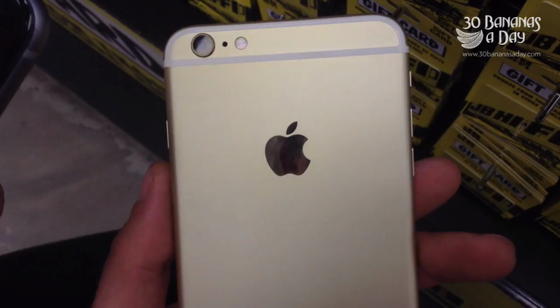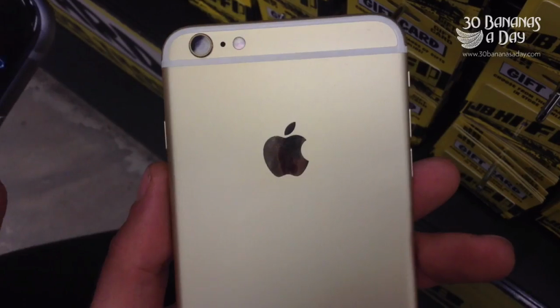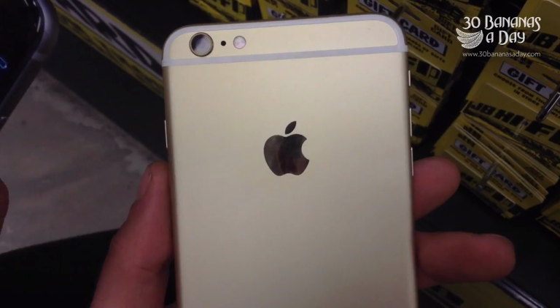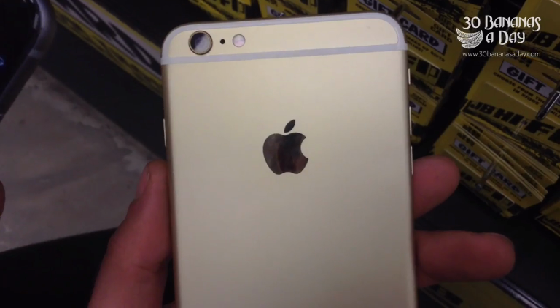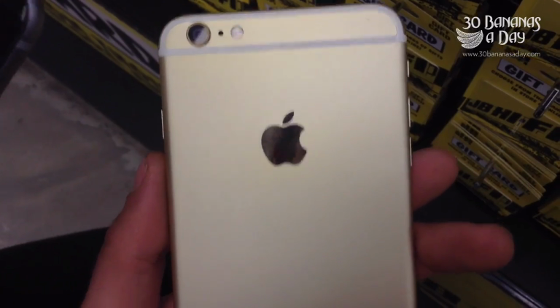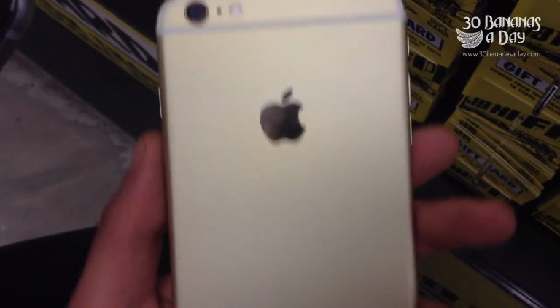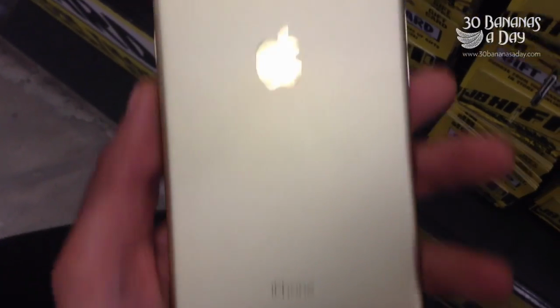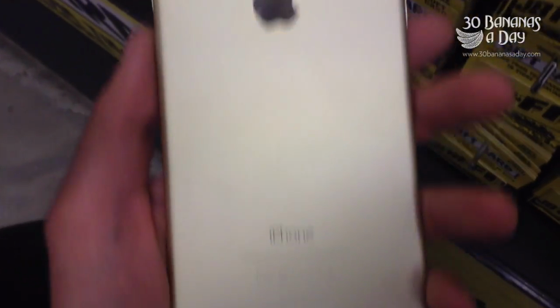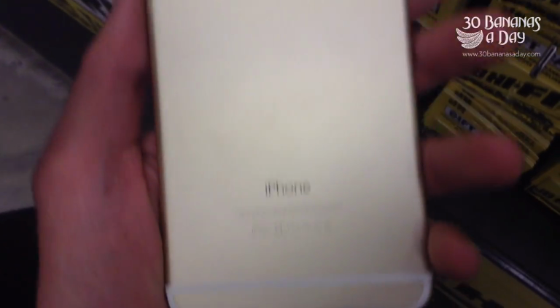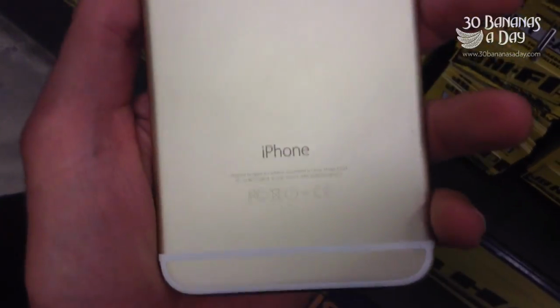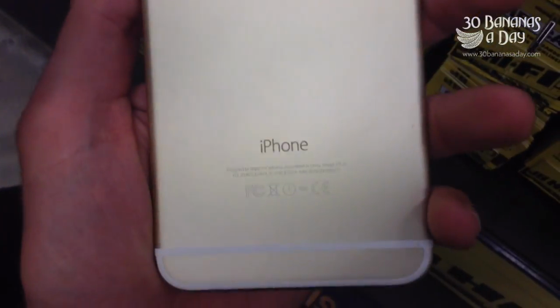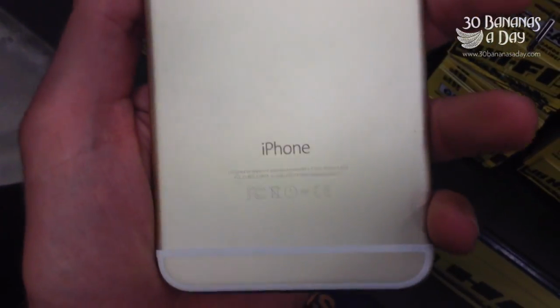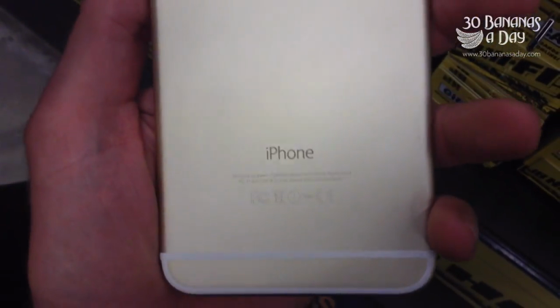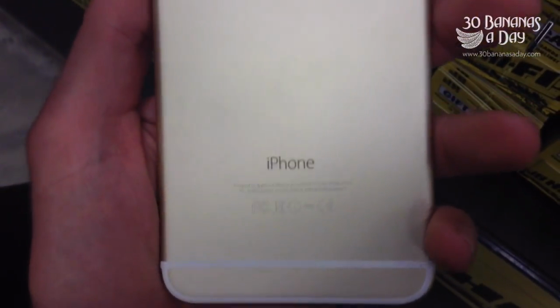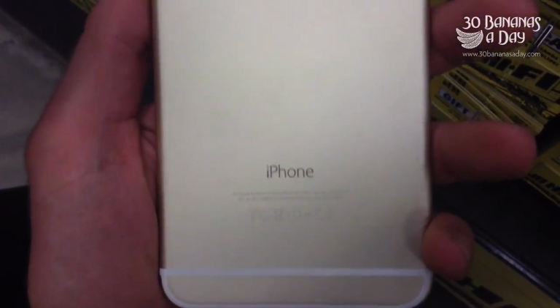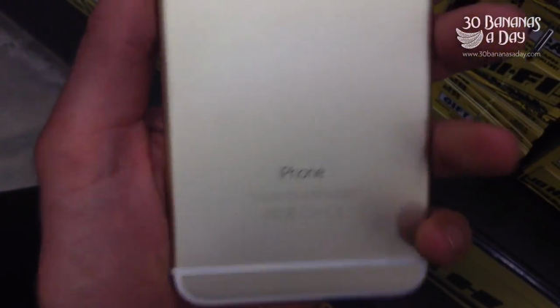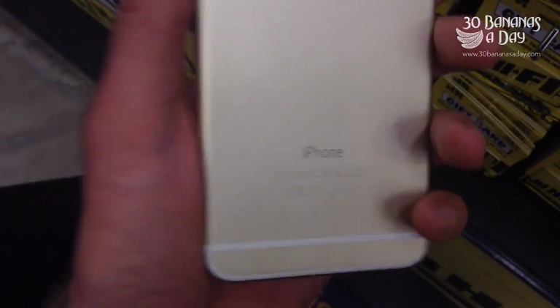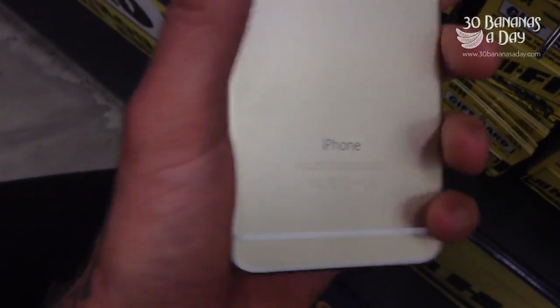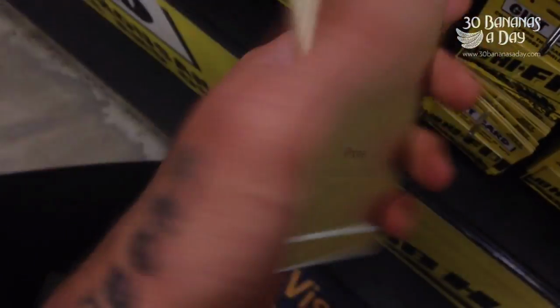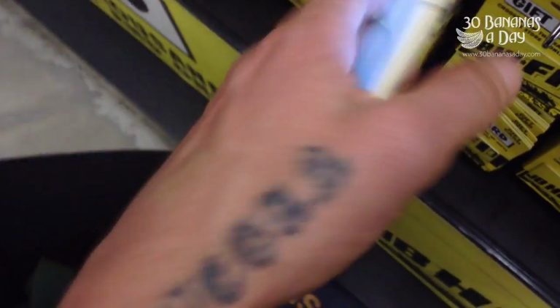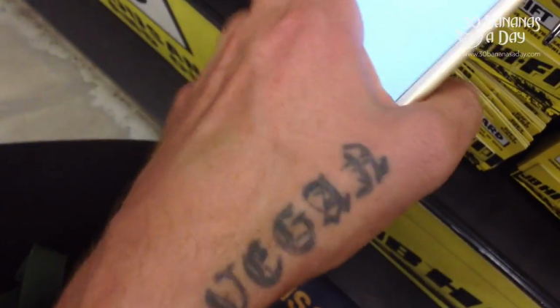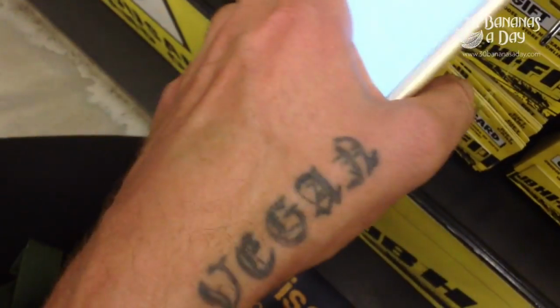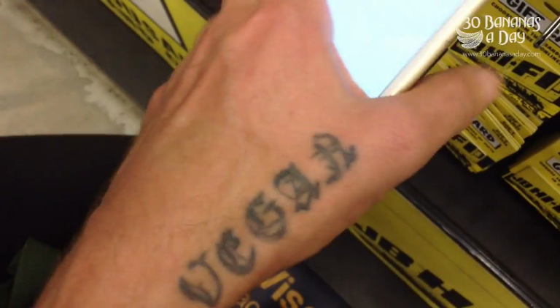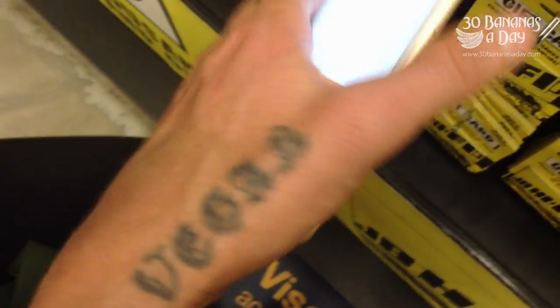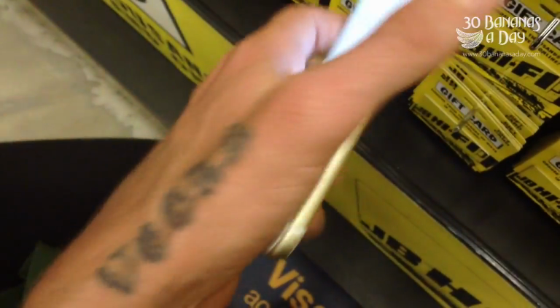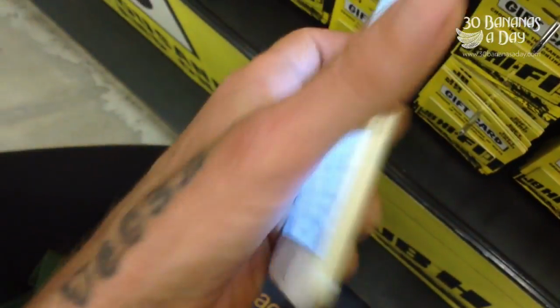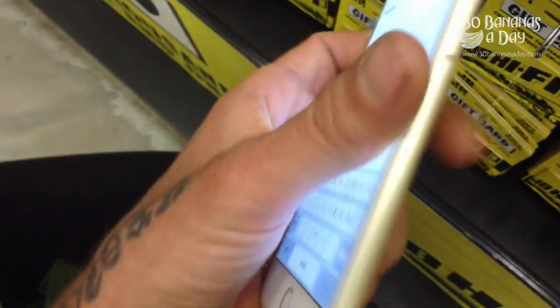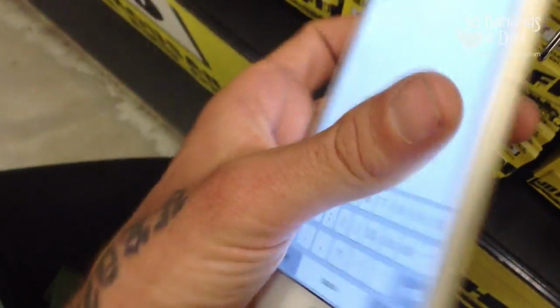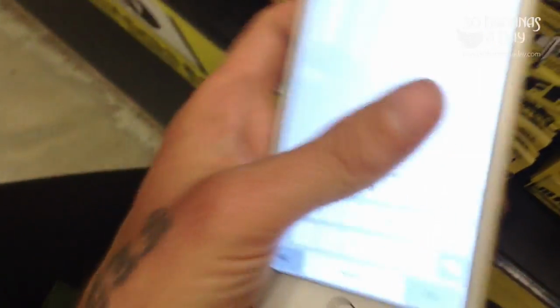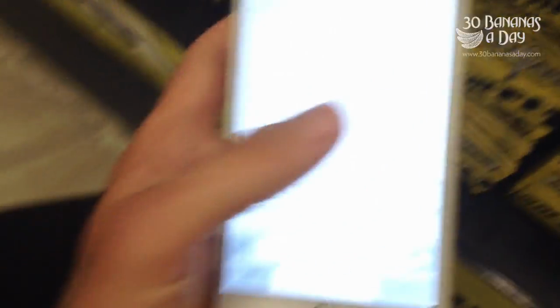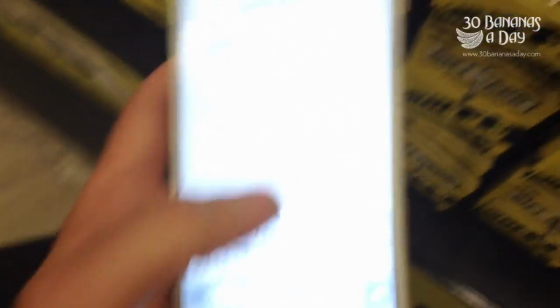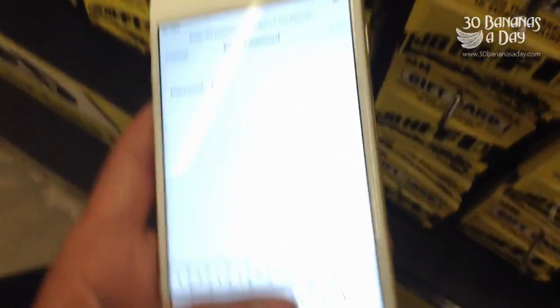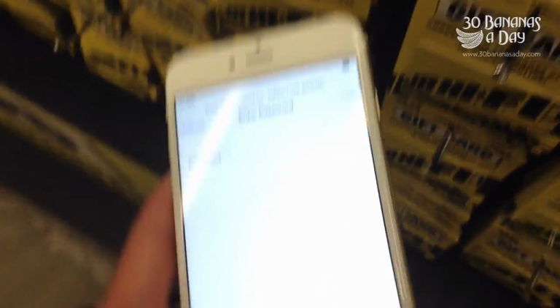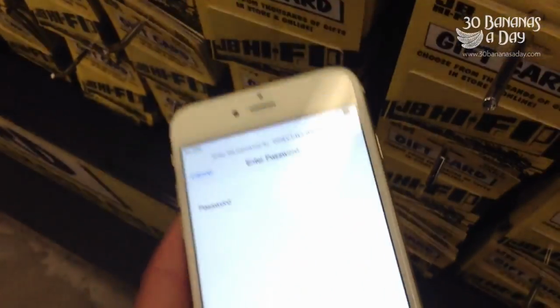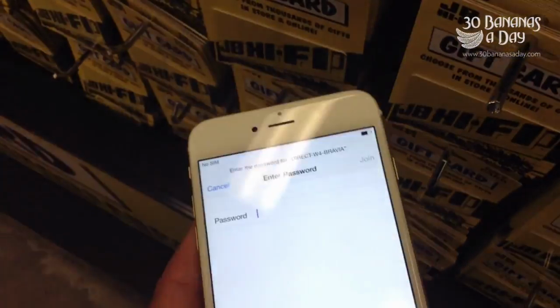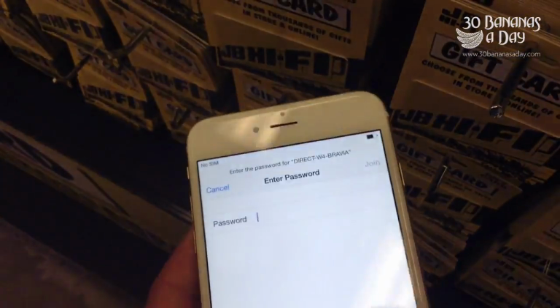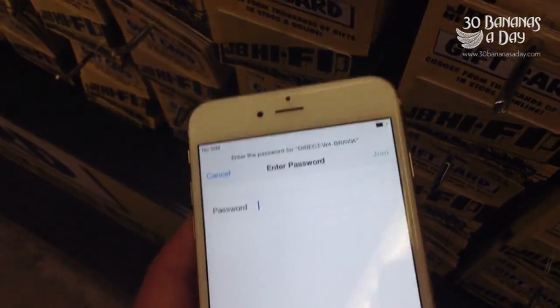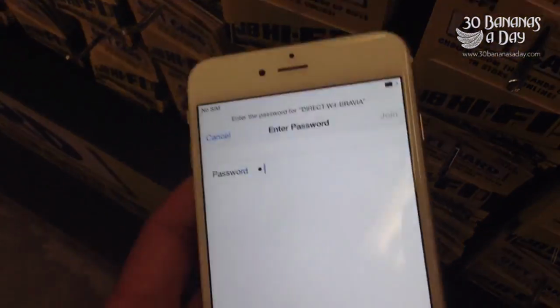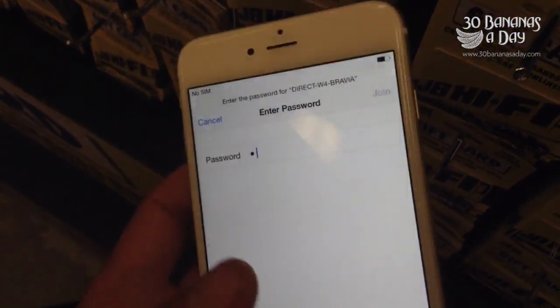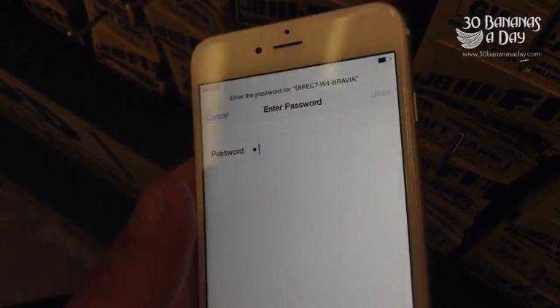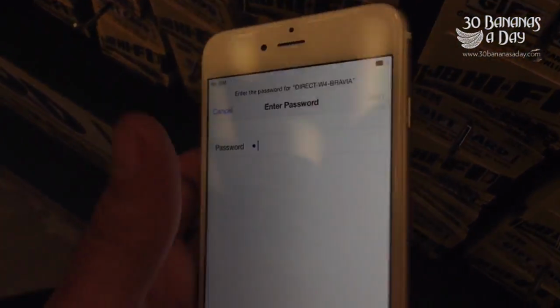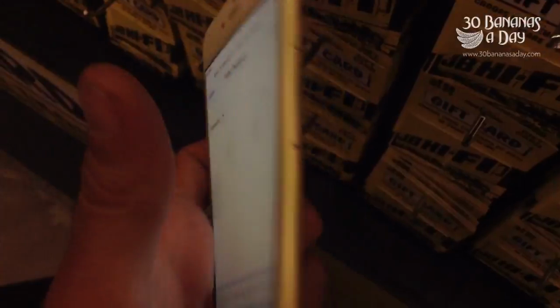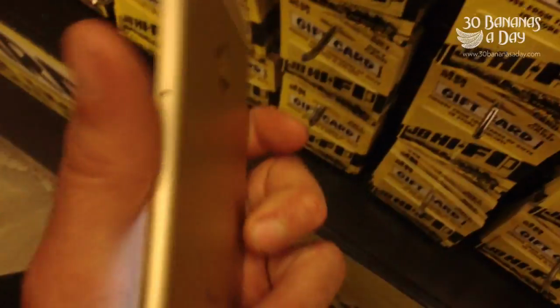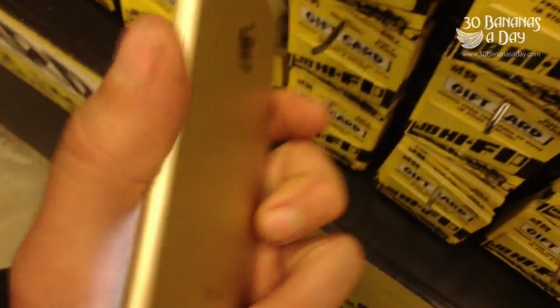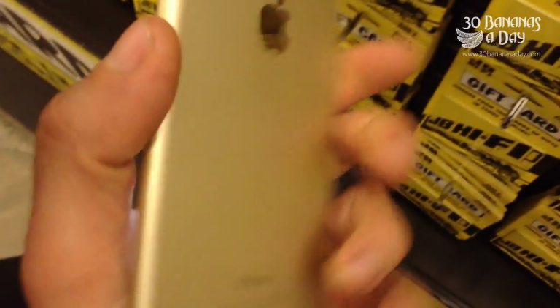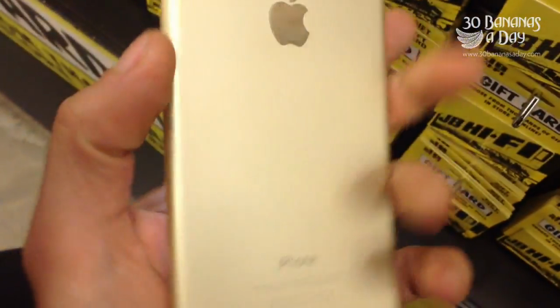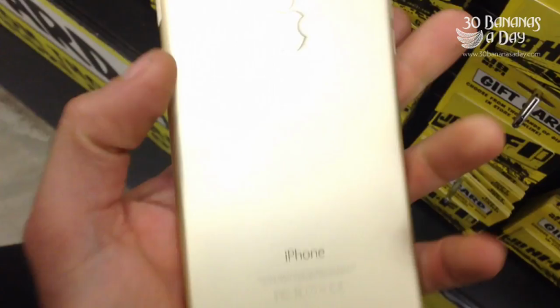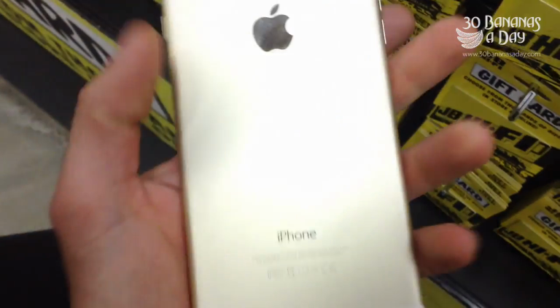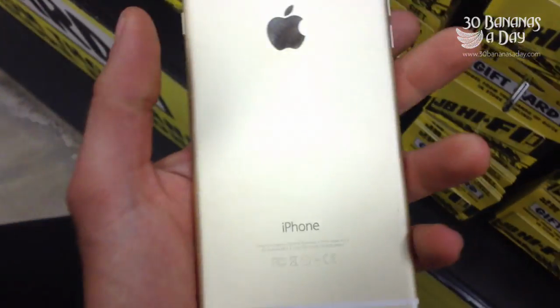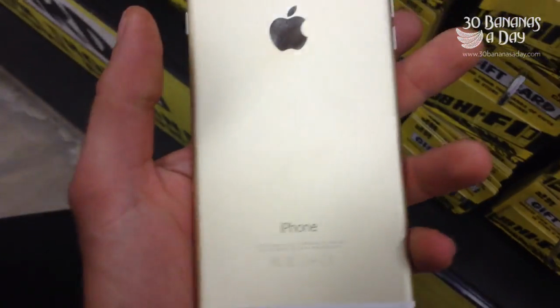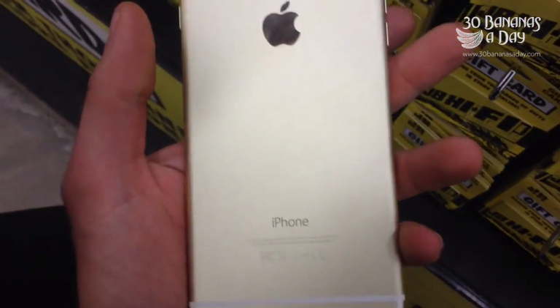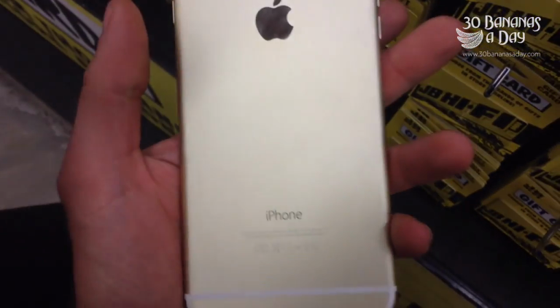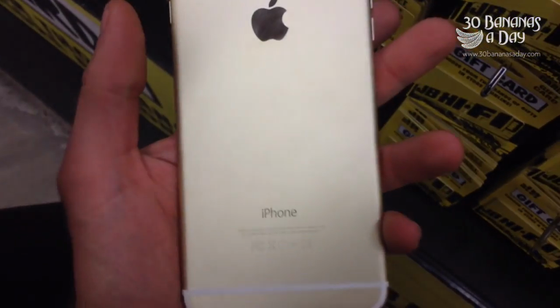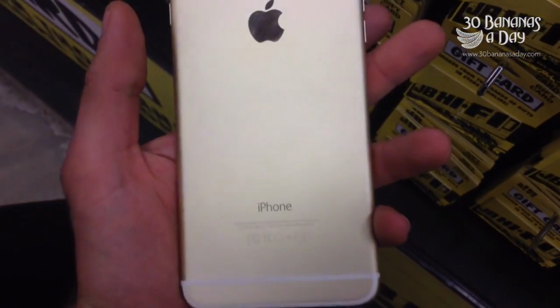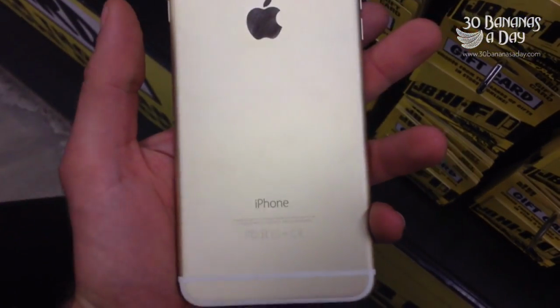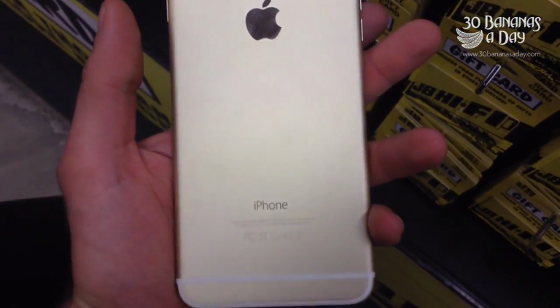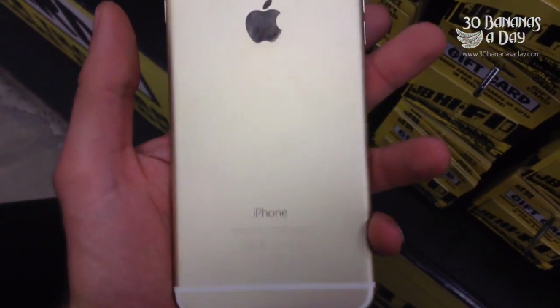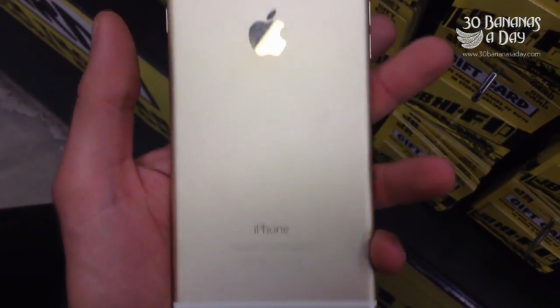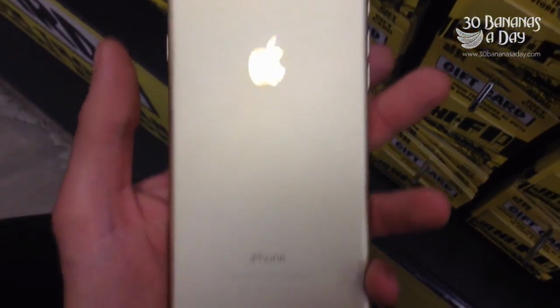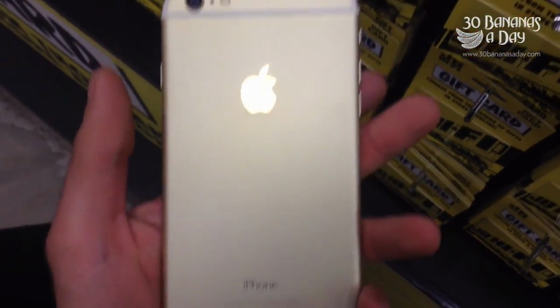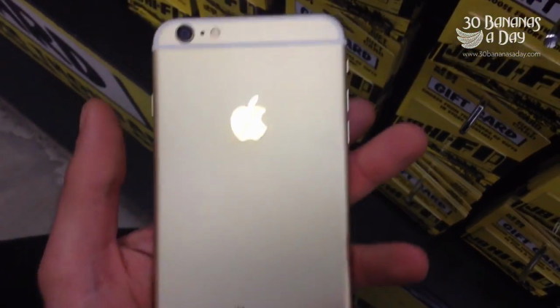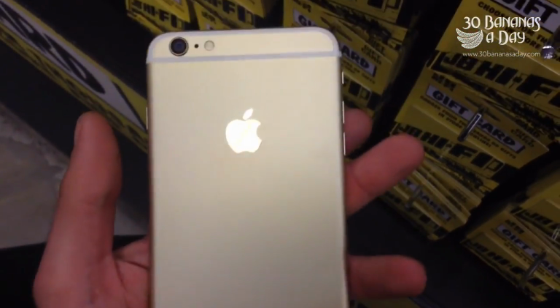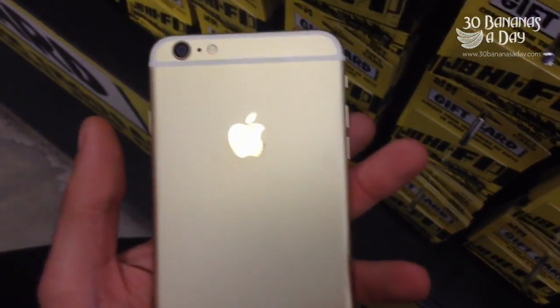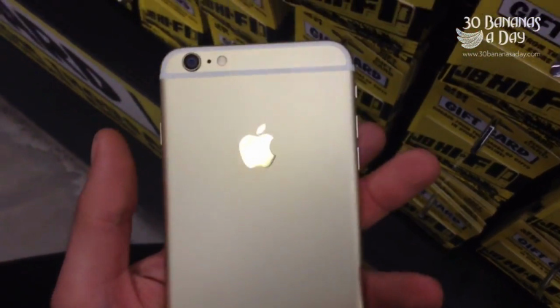Unboxing here. iPhone 6 Plus Gold Edition. I think it's 36 karat gold, they tell me.